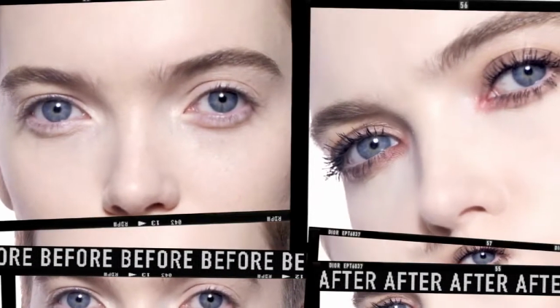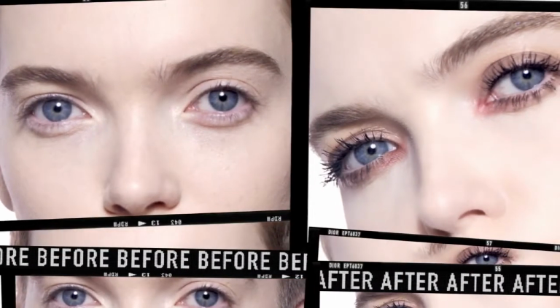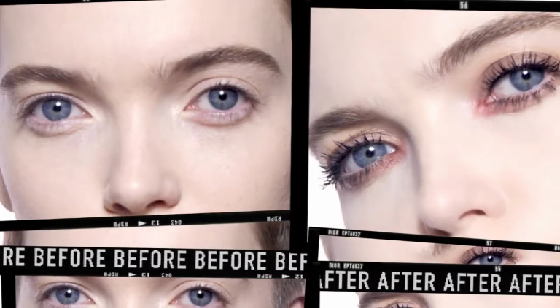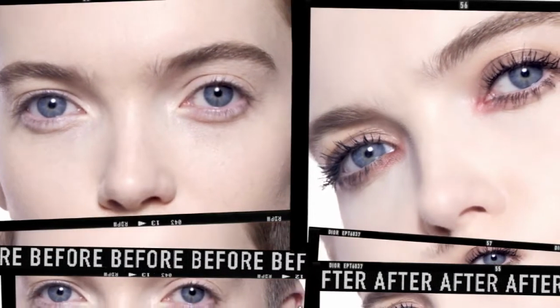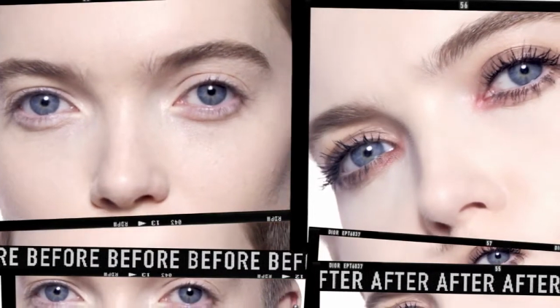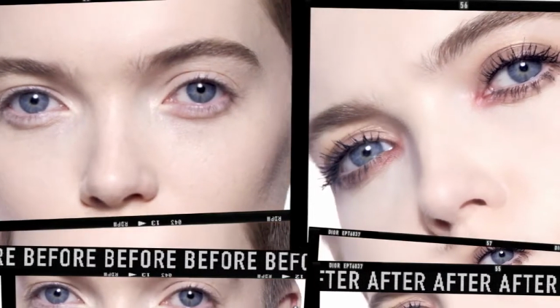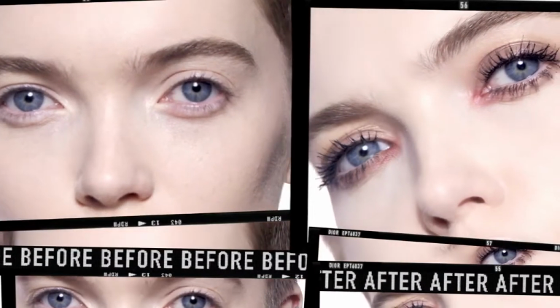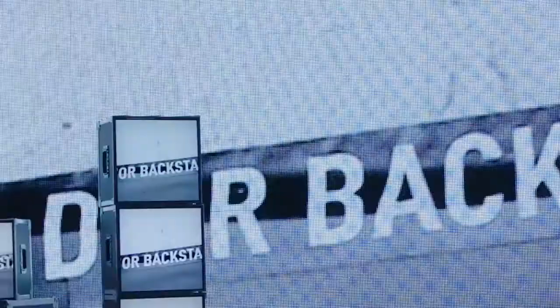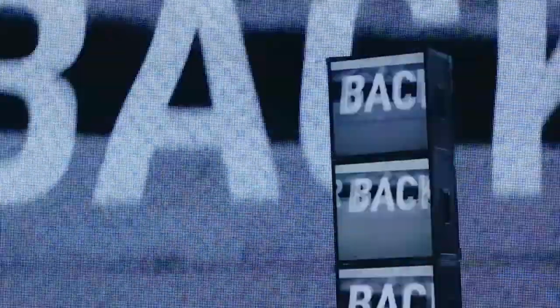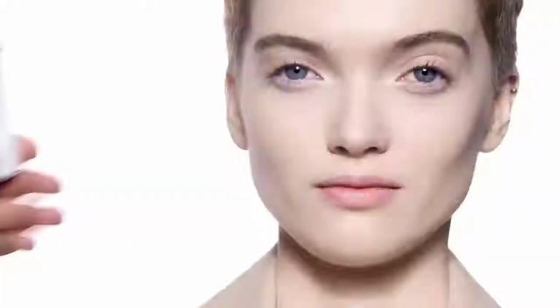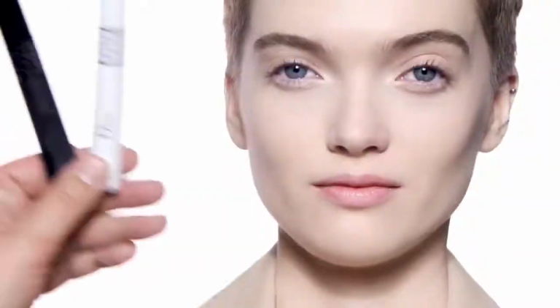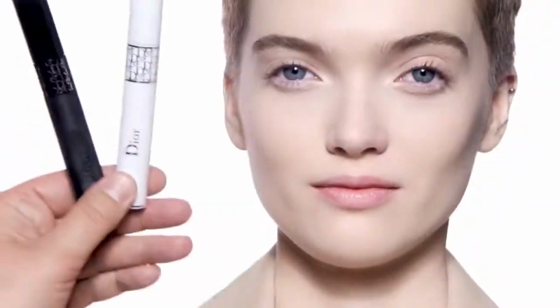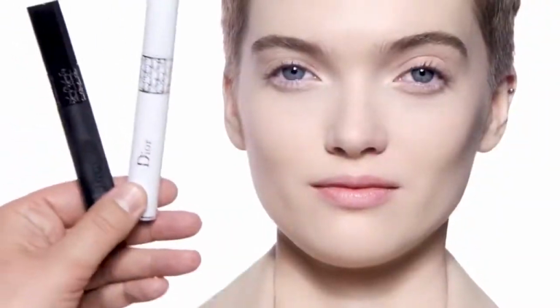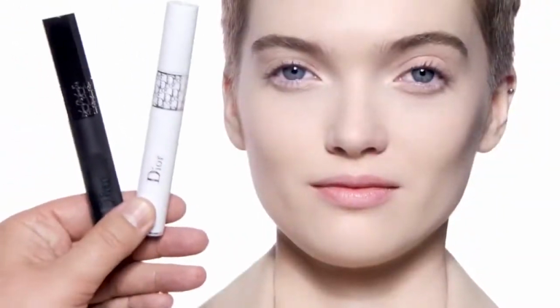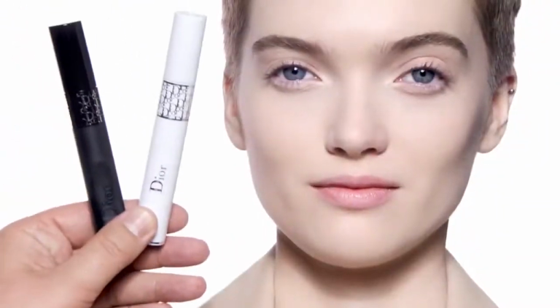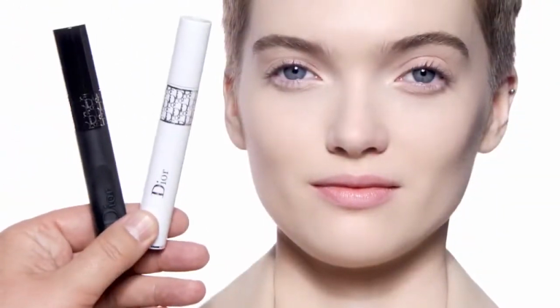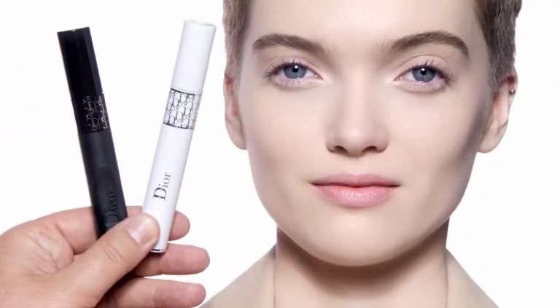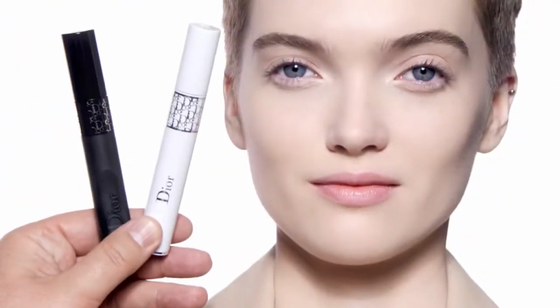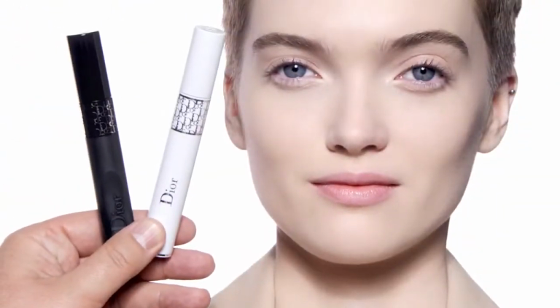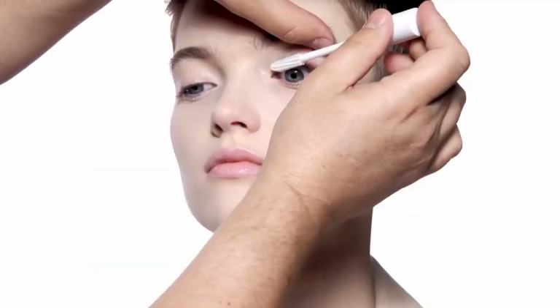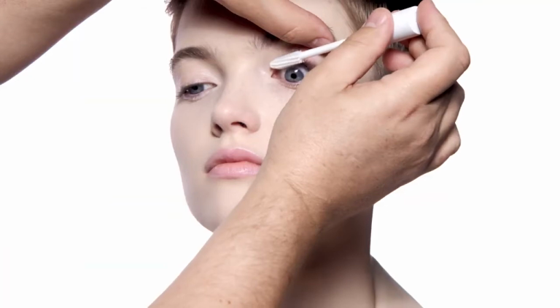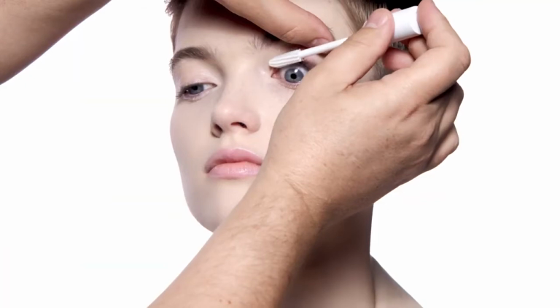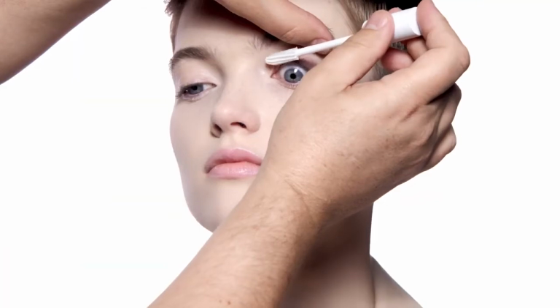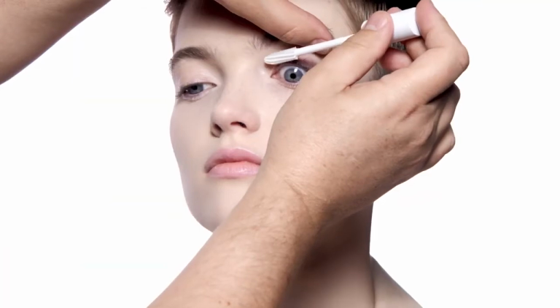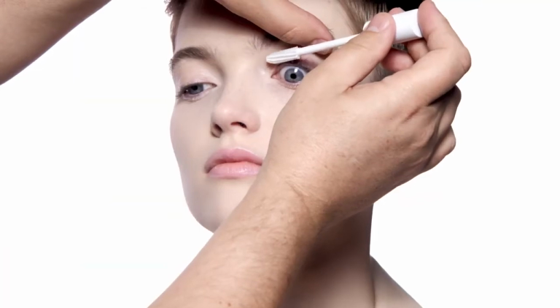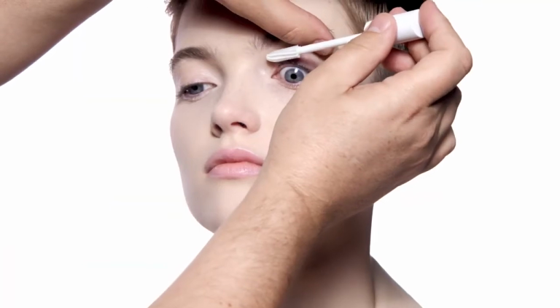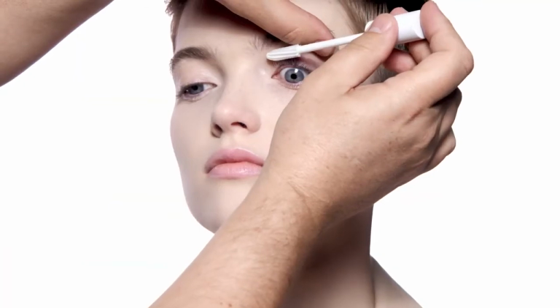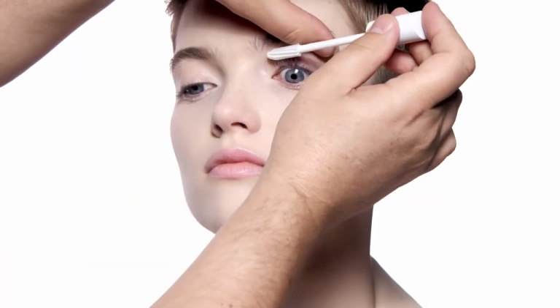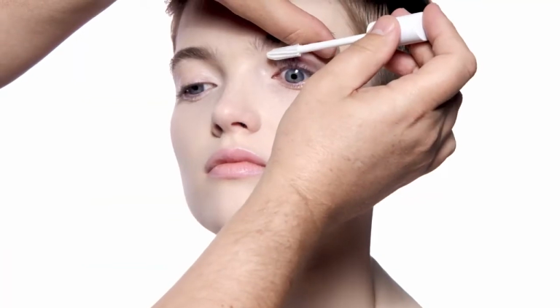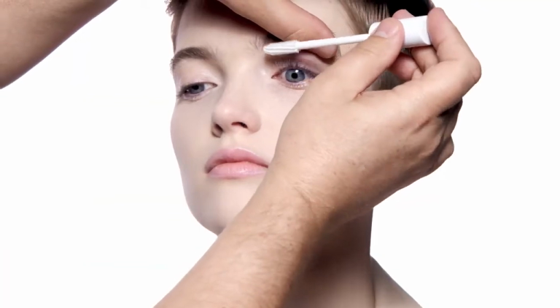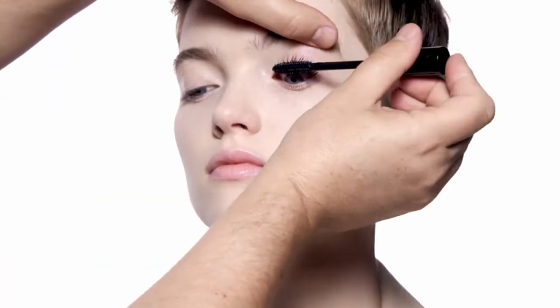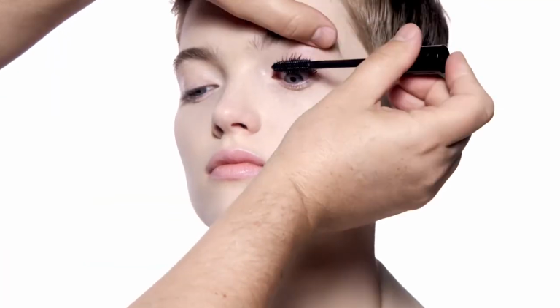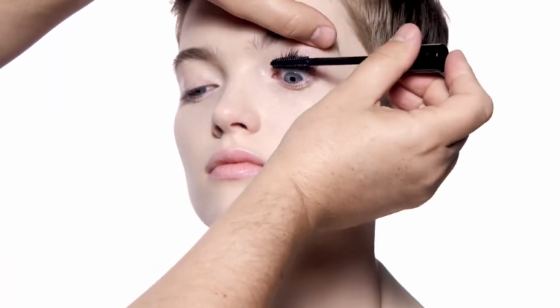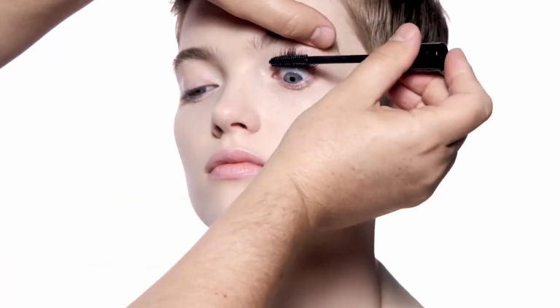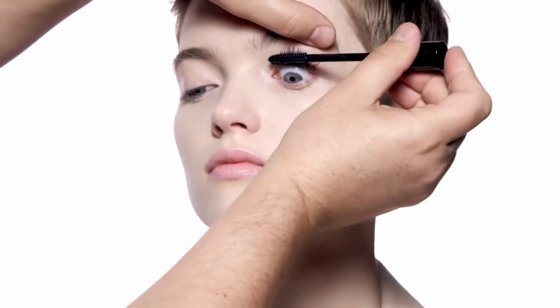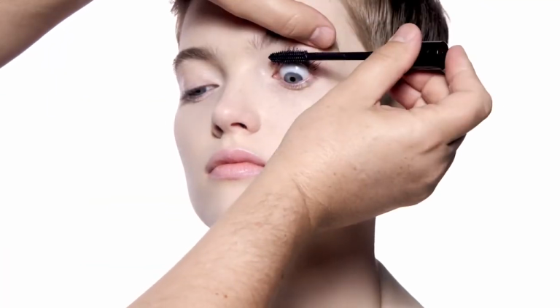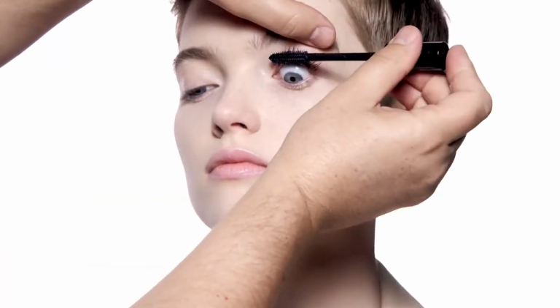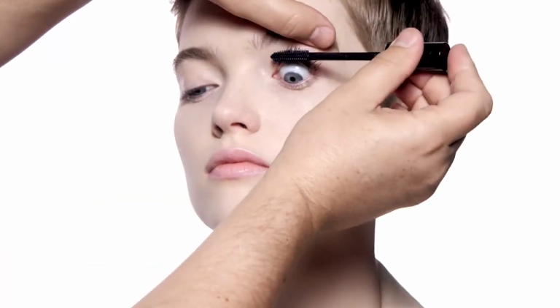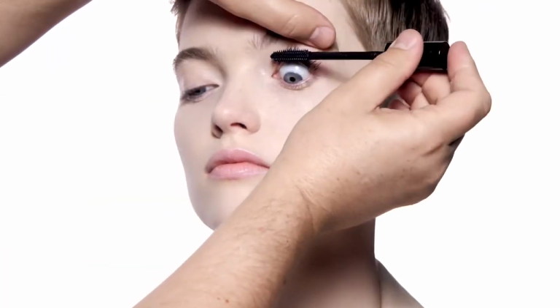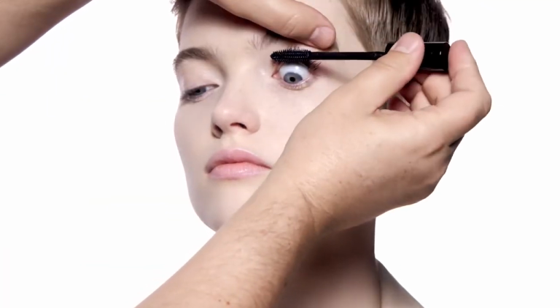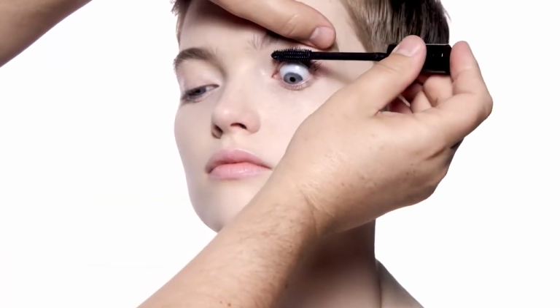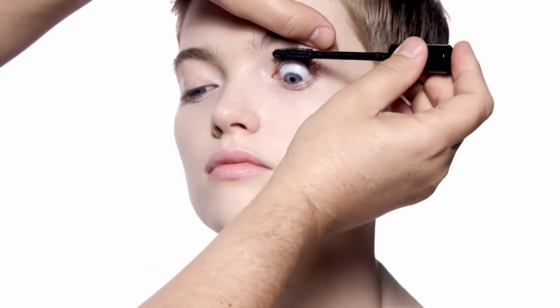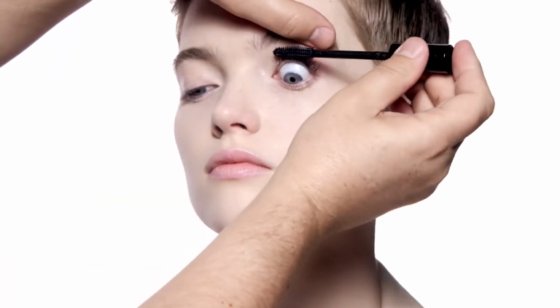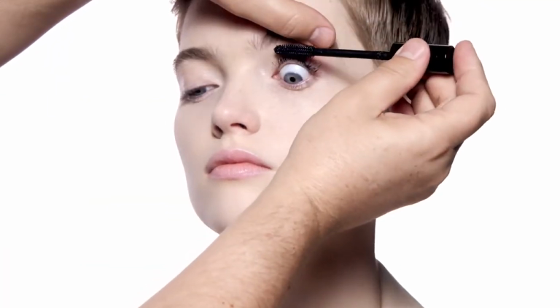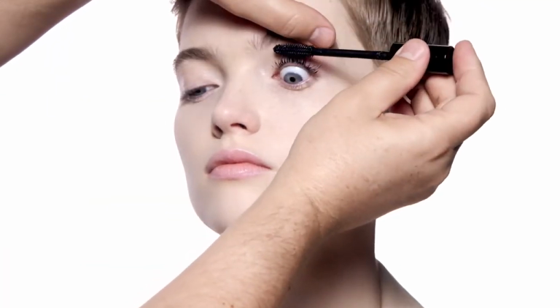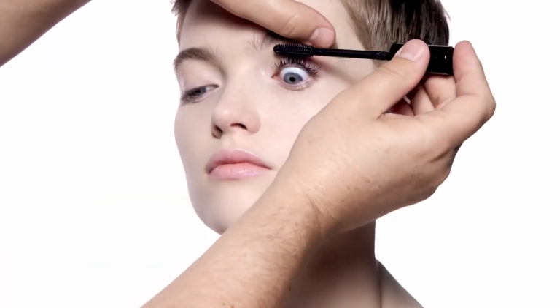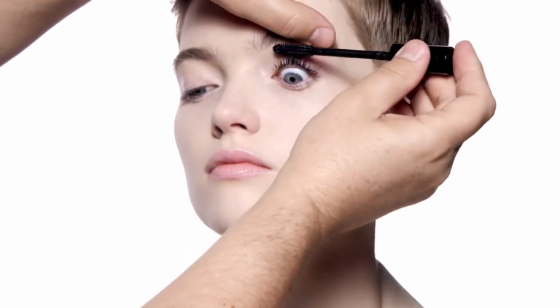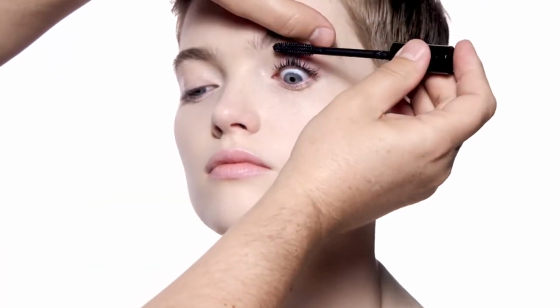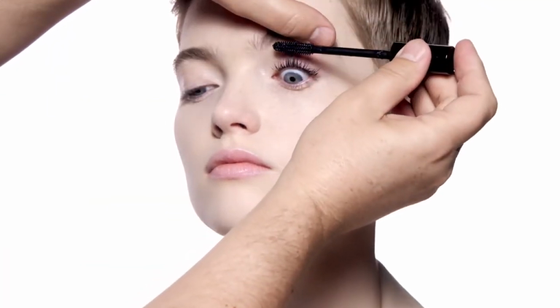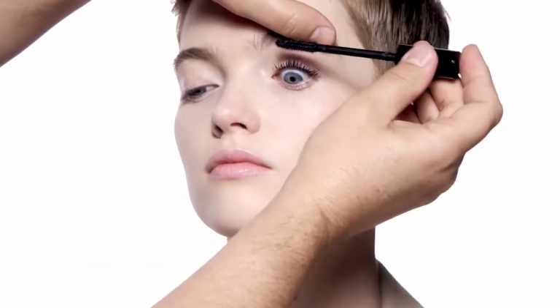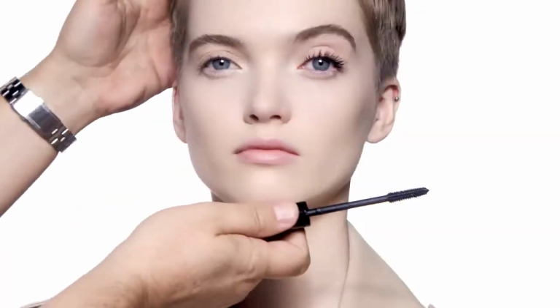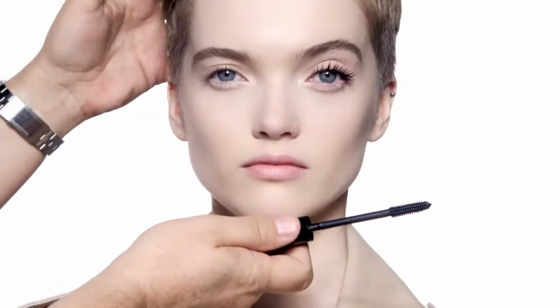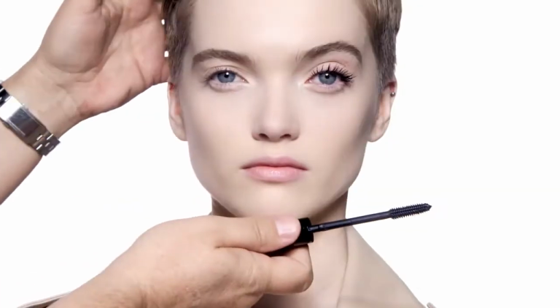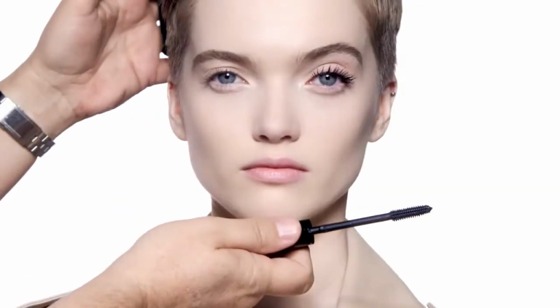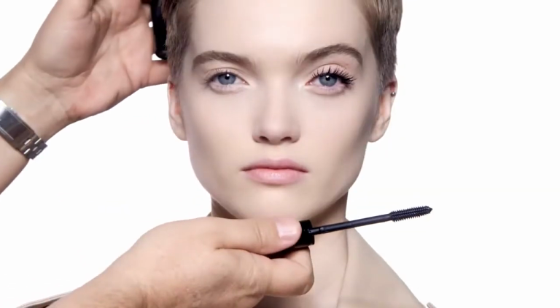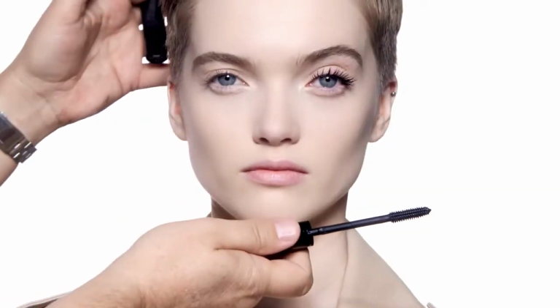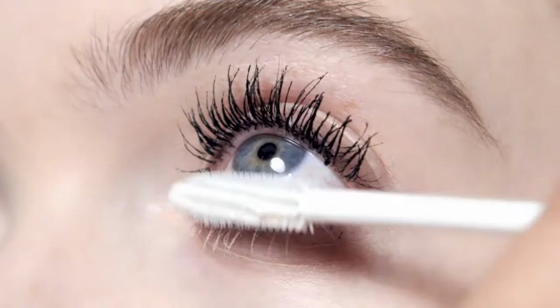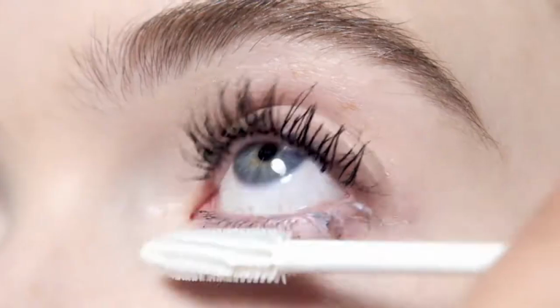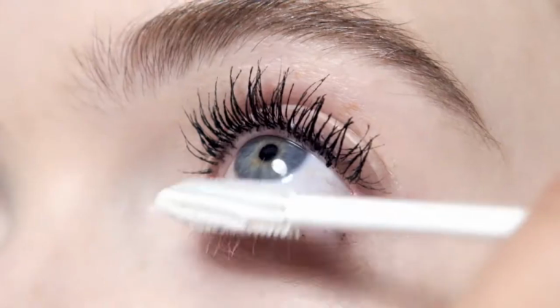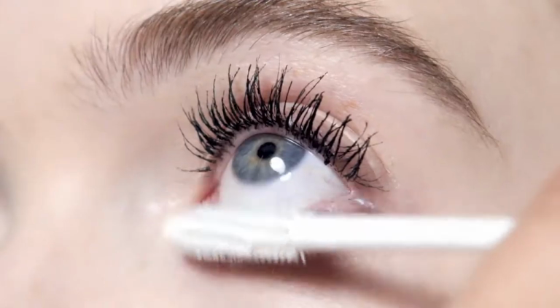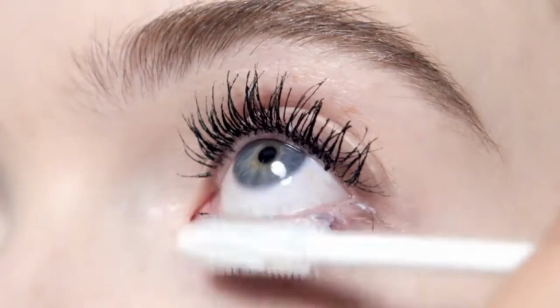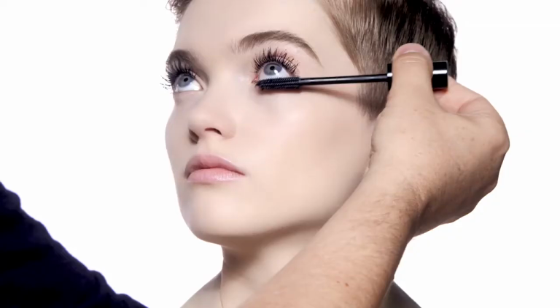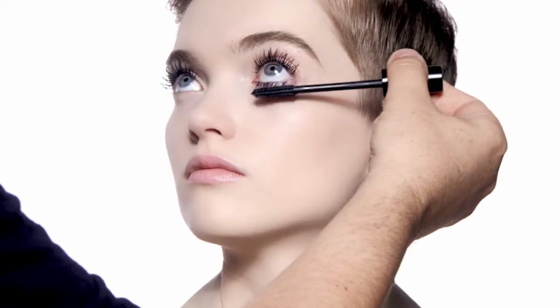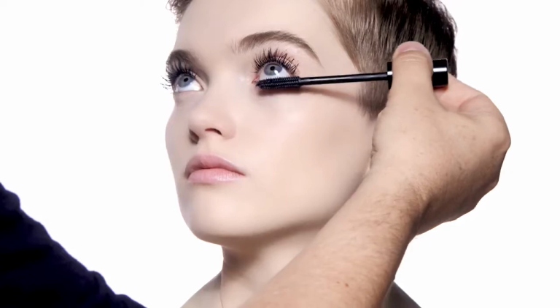First, I primed the lashes with the Dior Show Maximizer in 3D. Then I coat them with the Dior Show Pump & Volume High Definition Mascara.